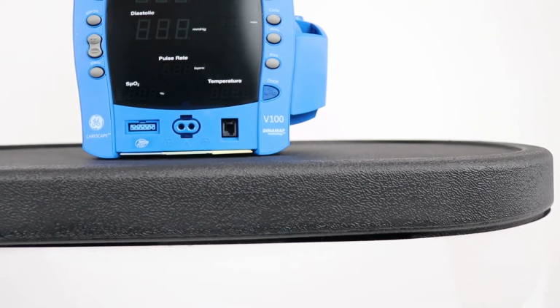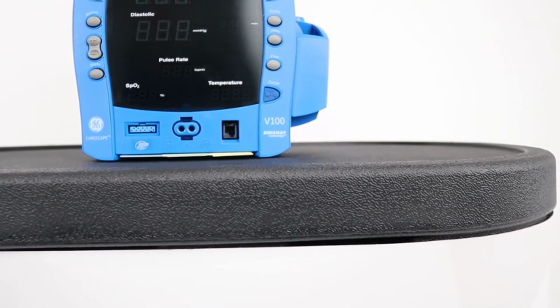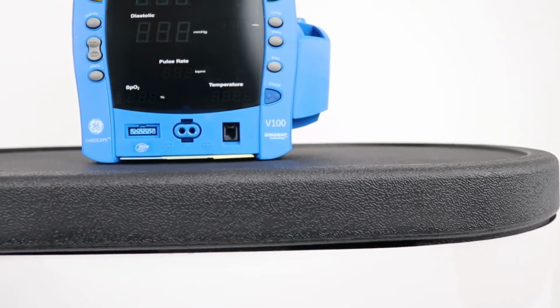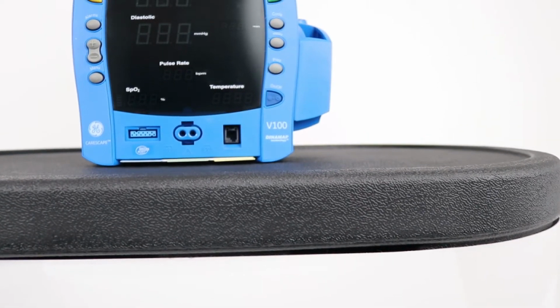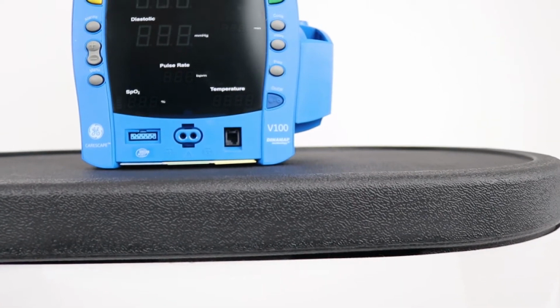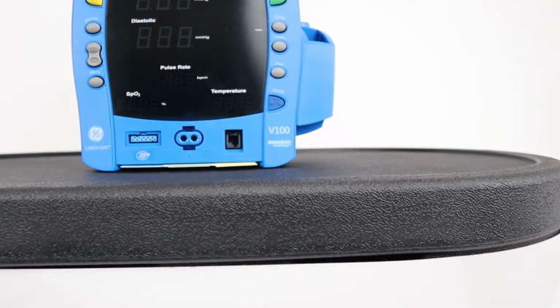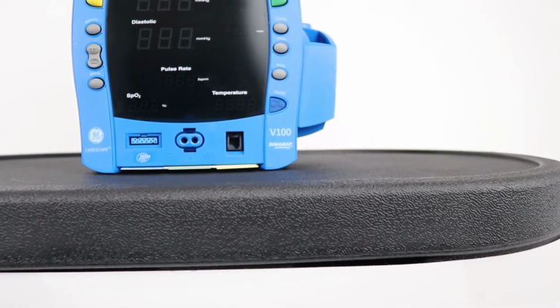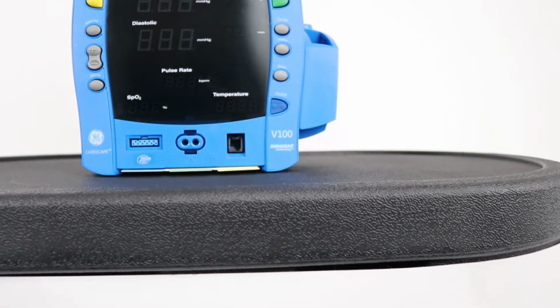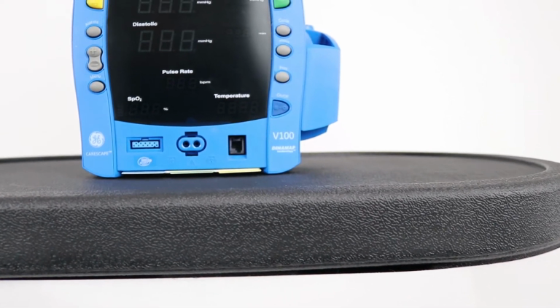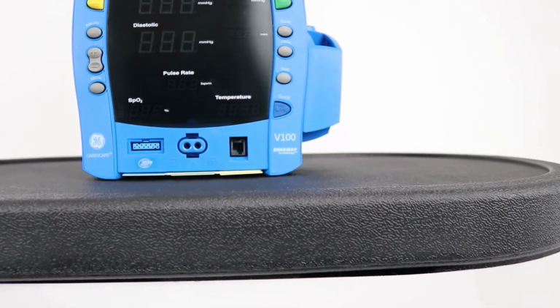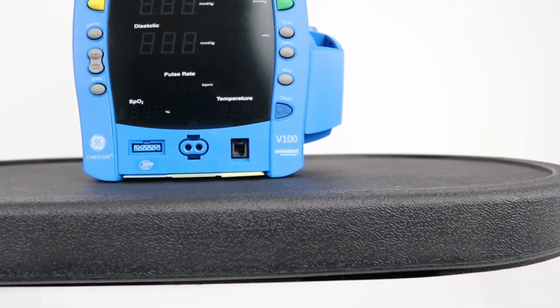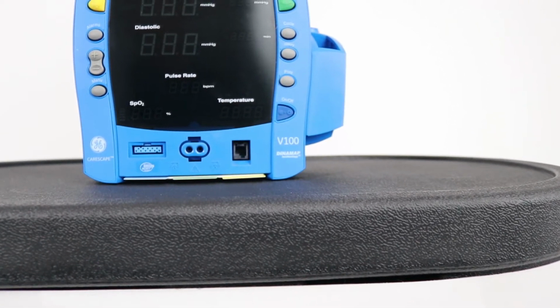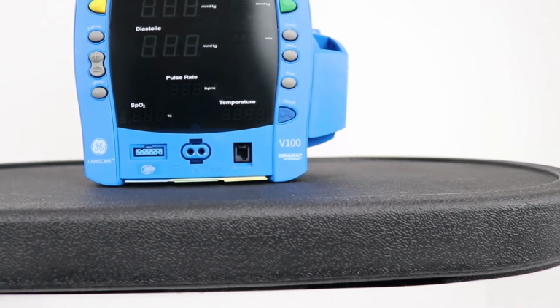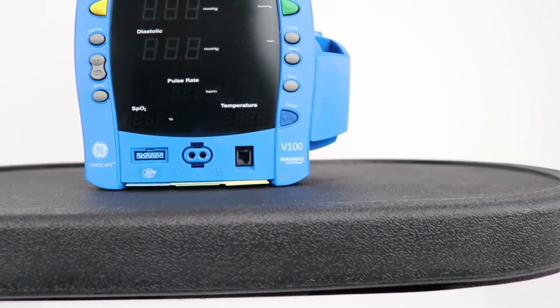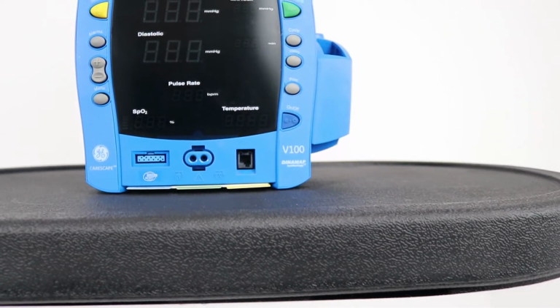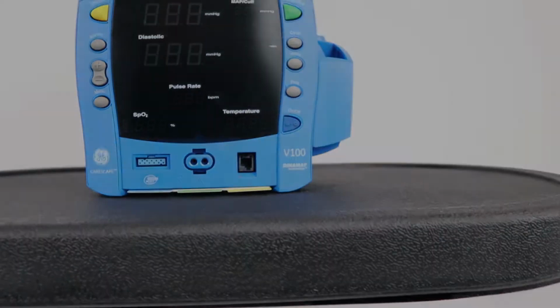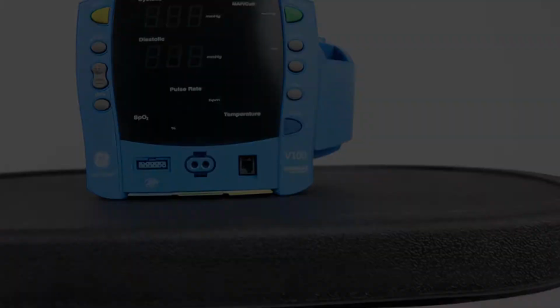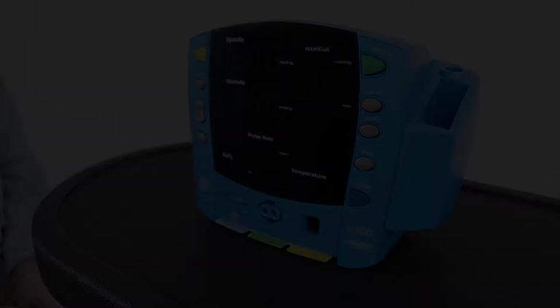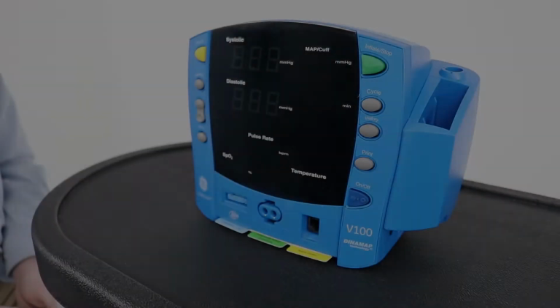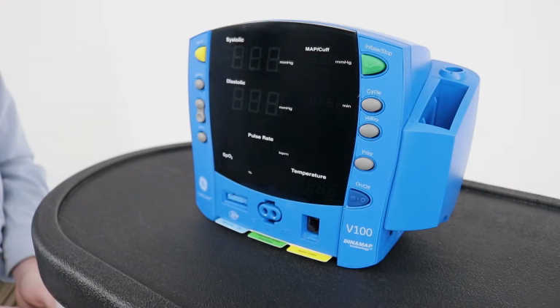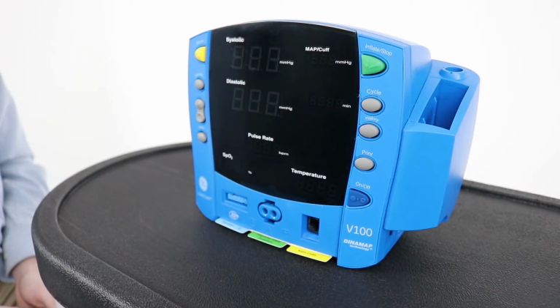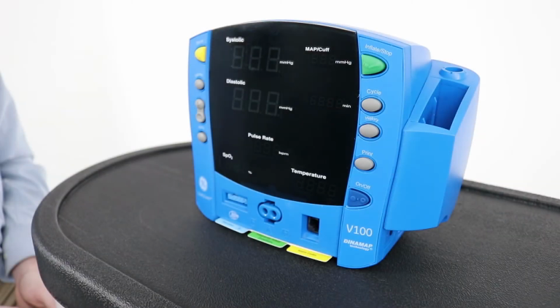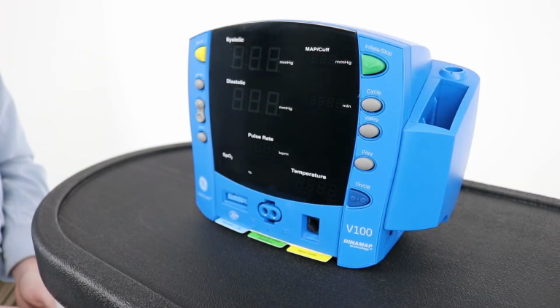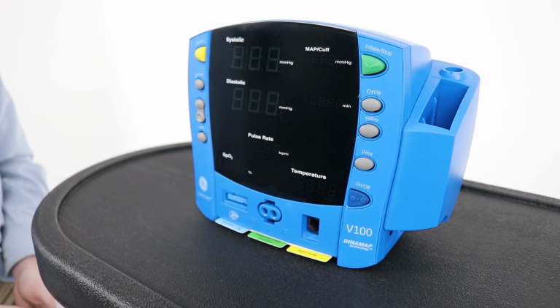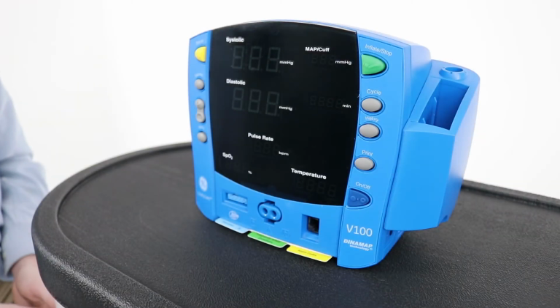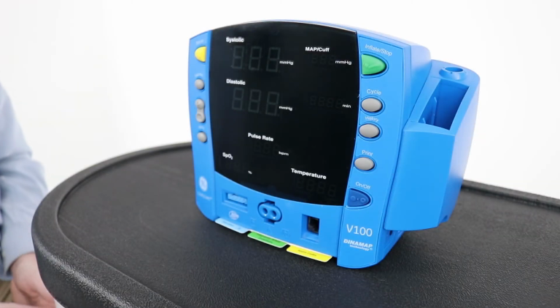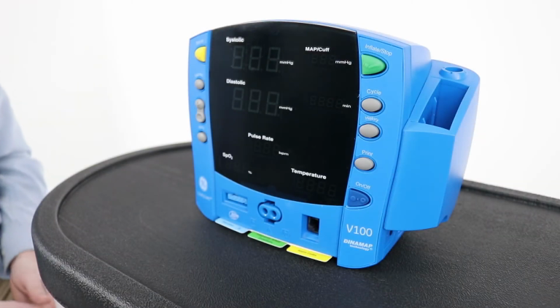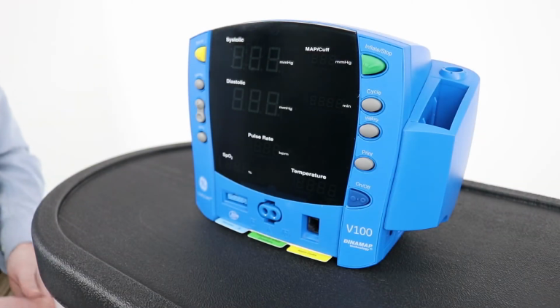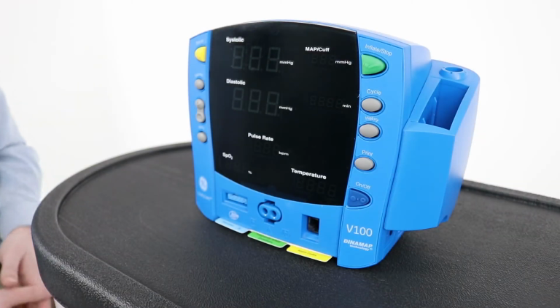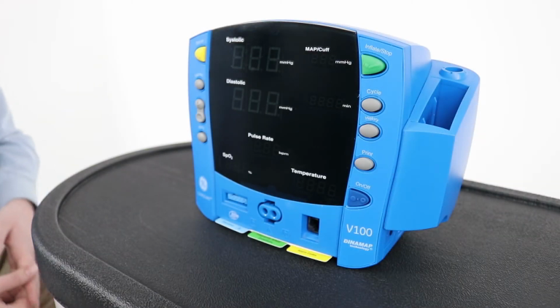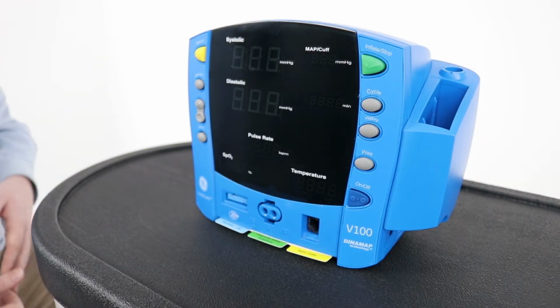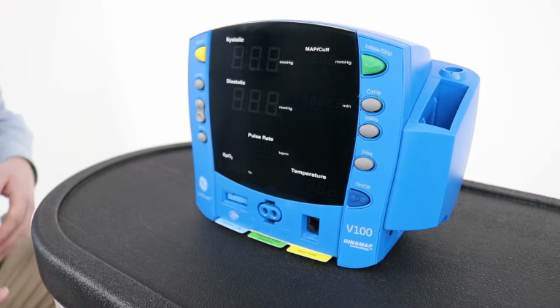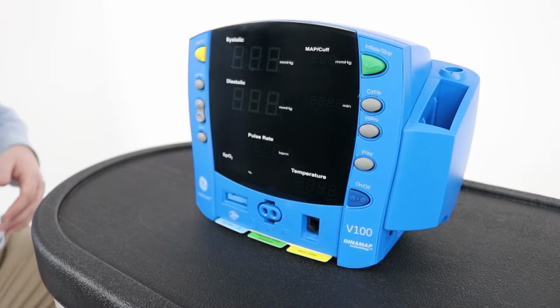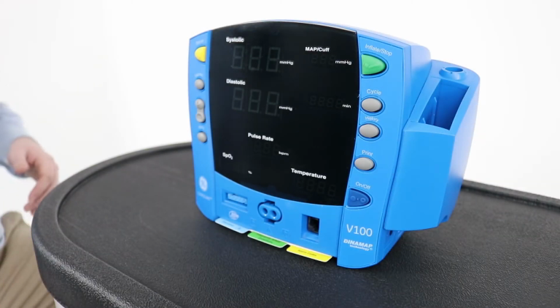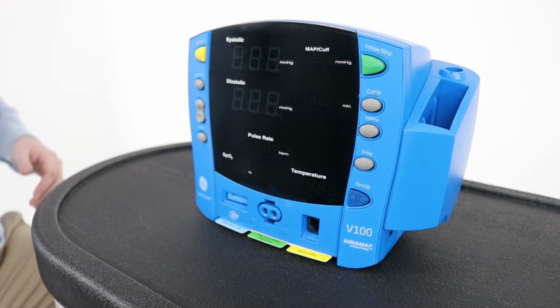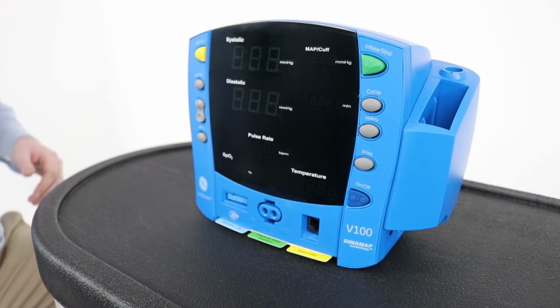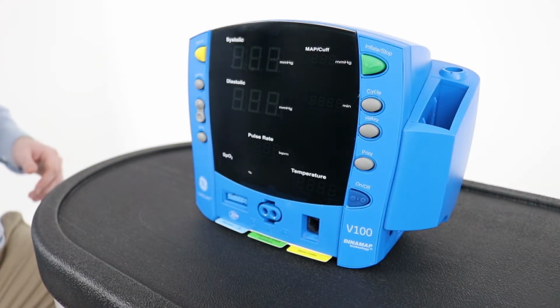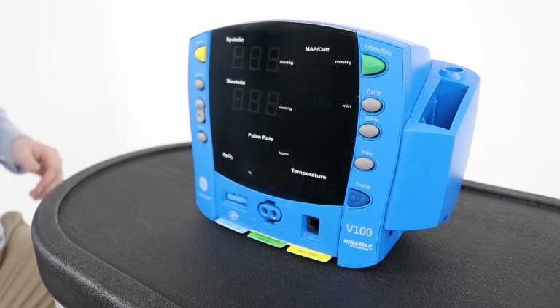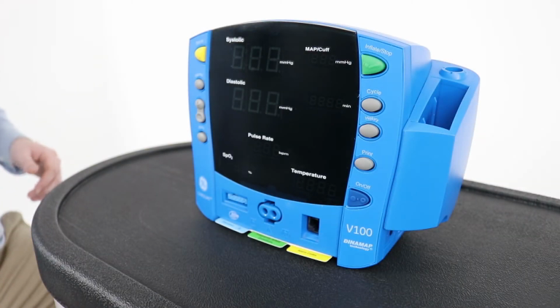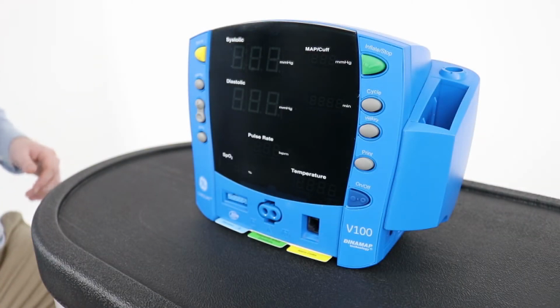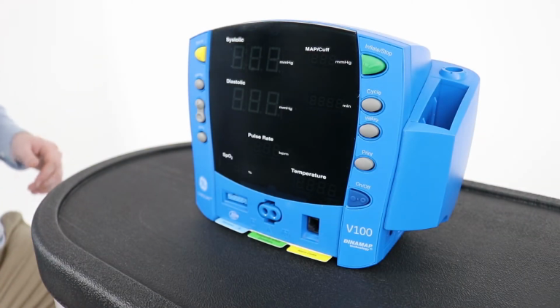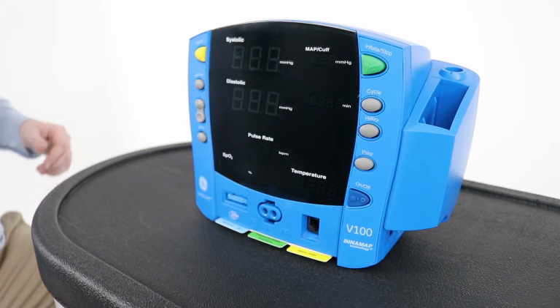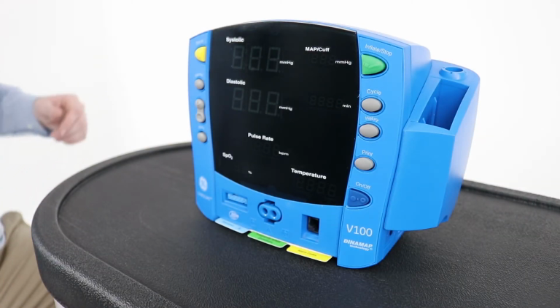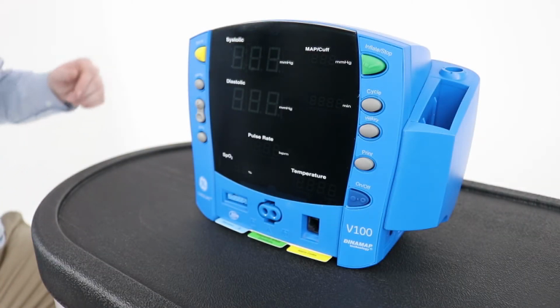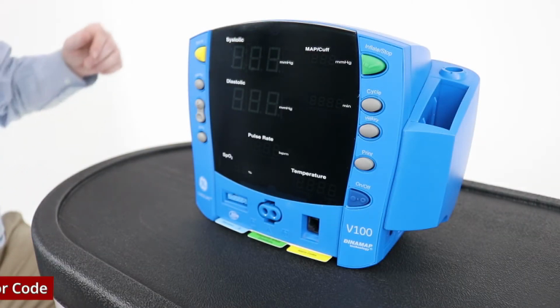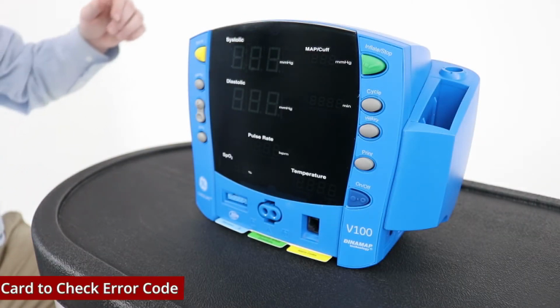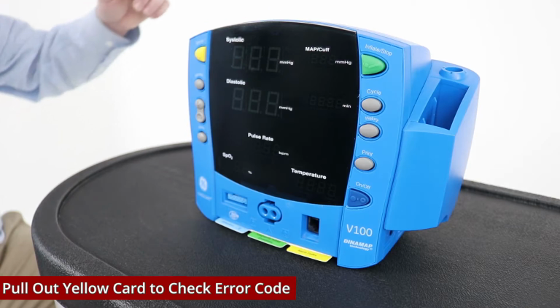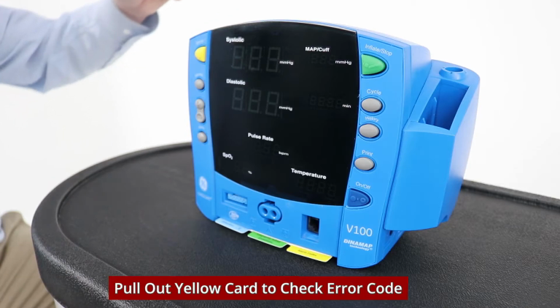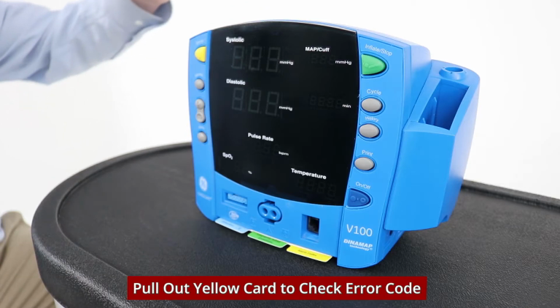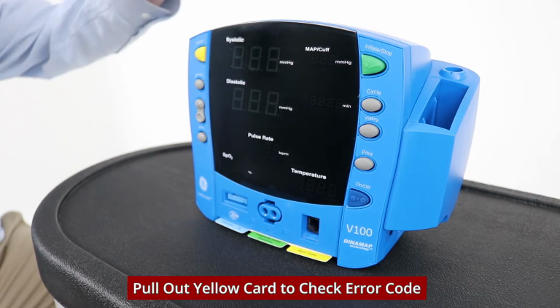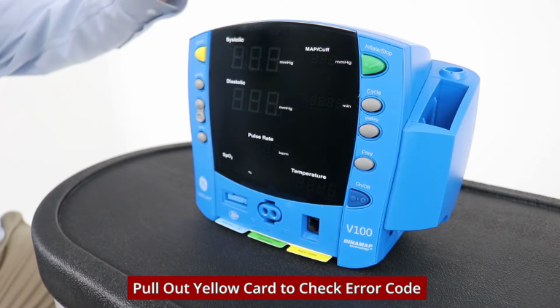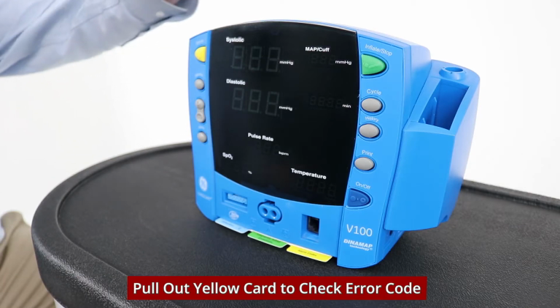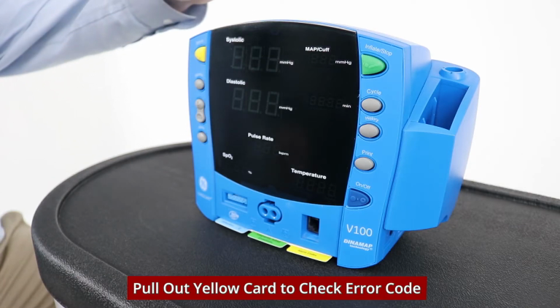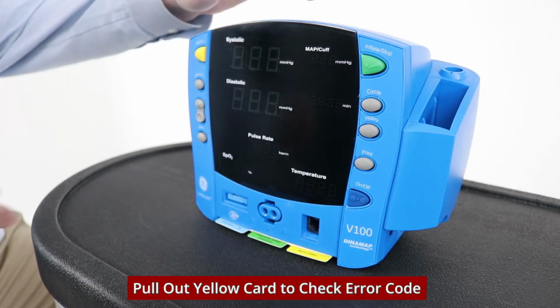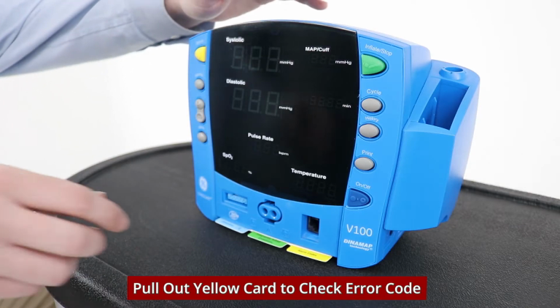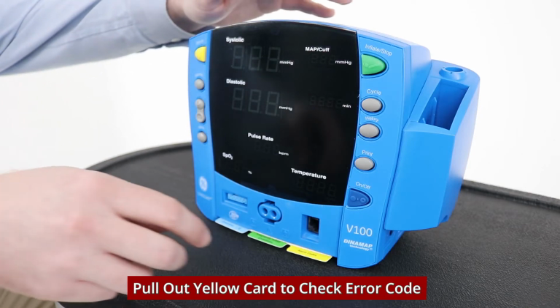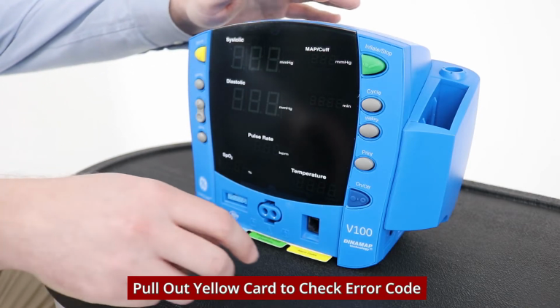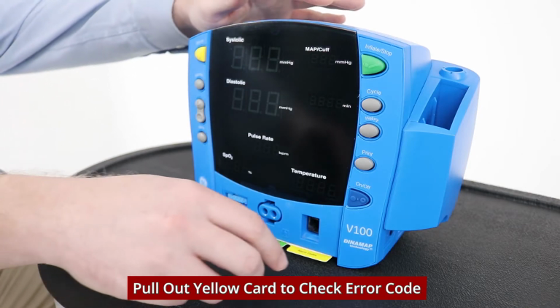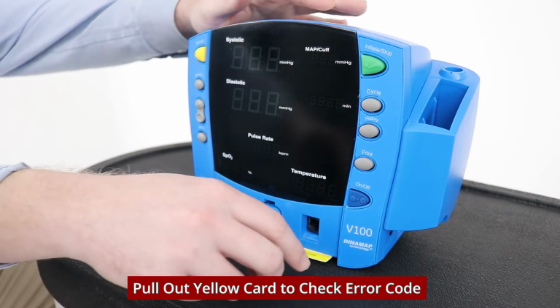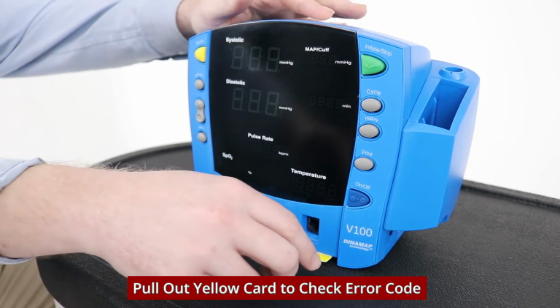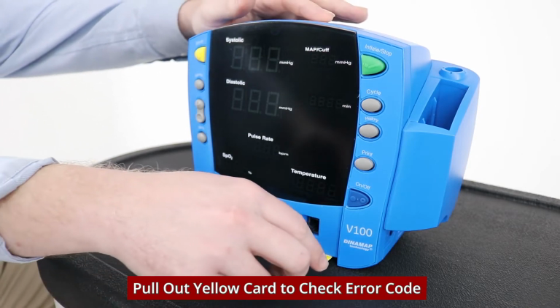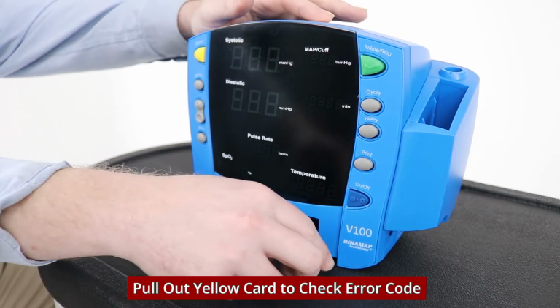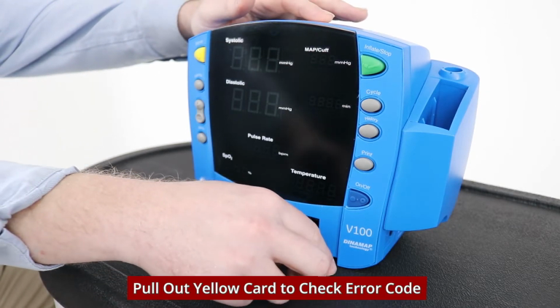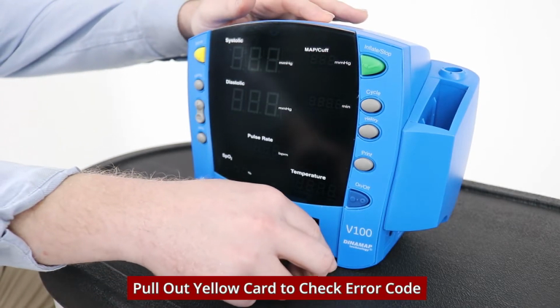To check to see what the error code means, look at the card that is located on the bottom of the unit, right here.